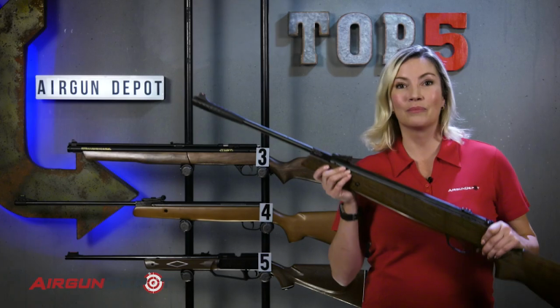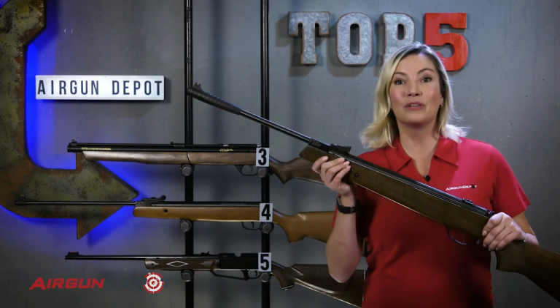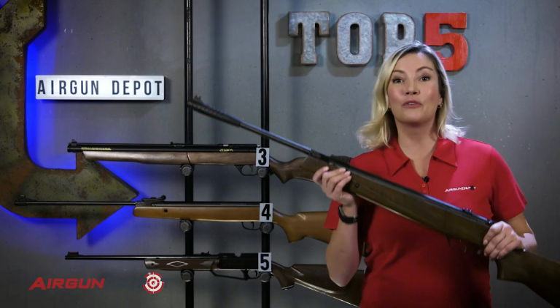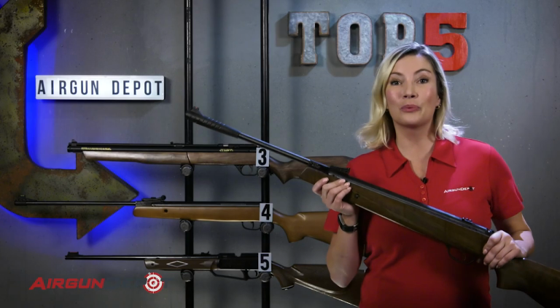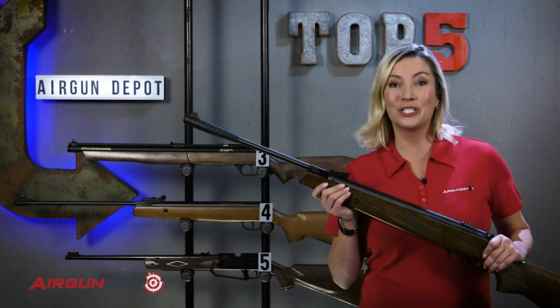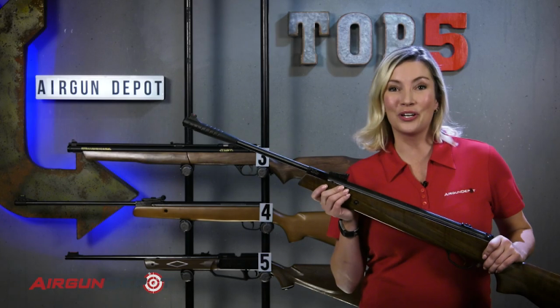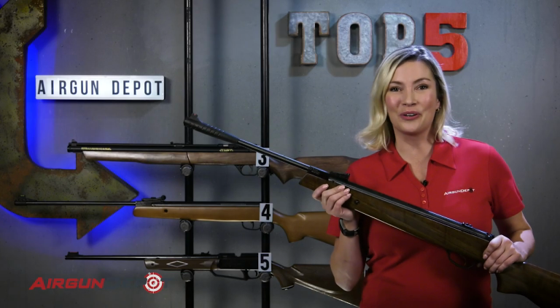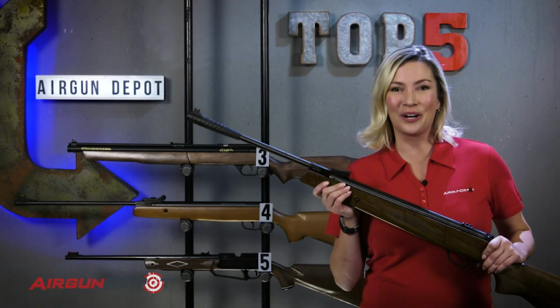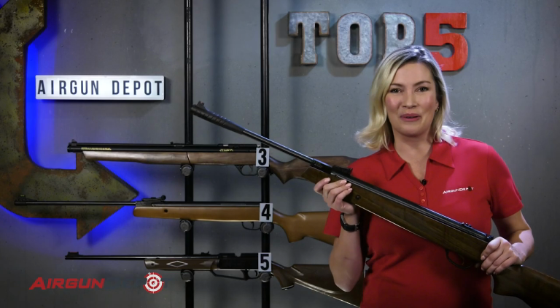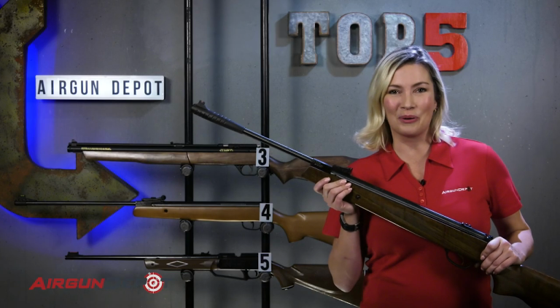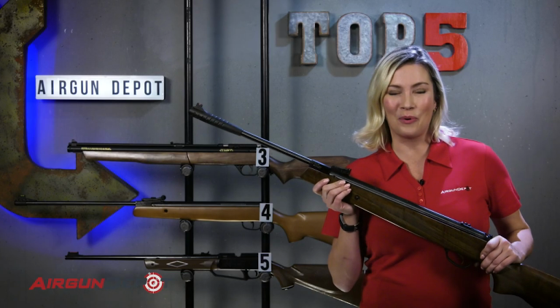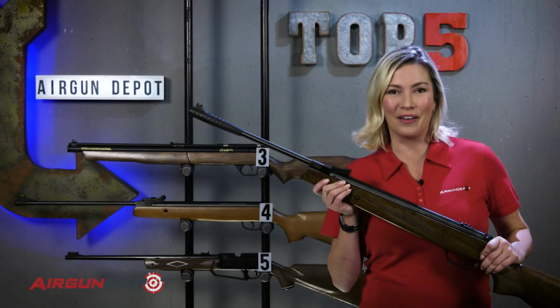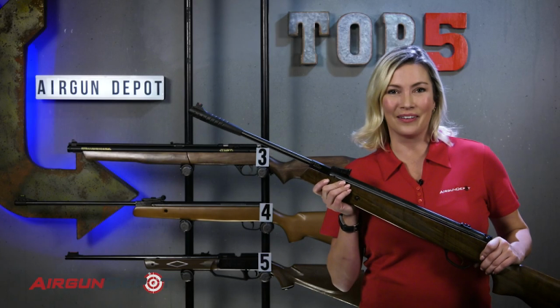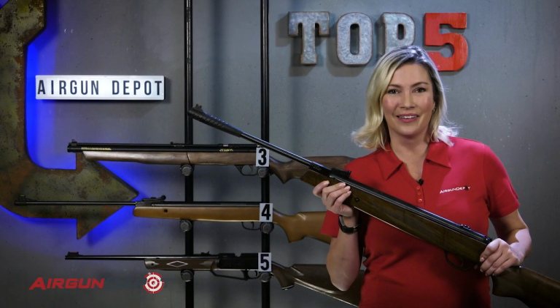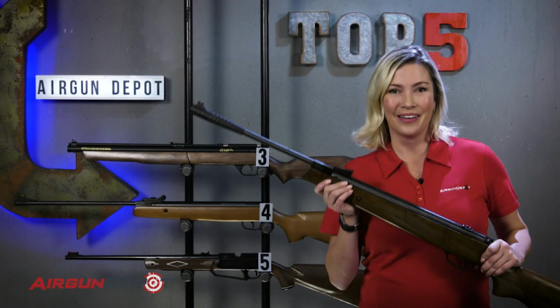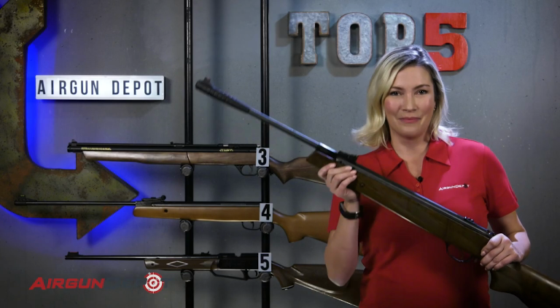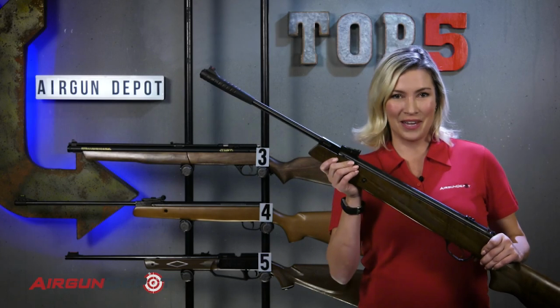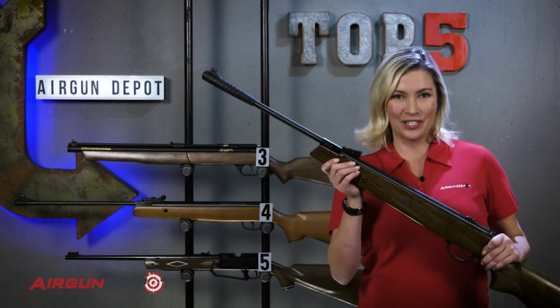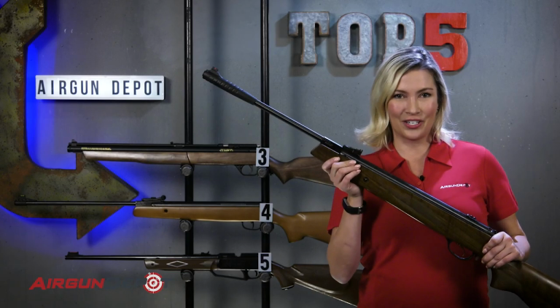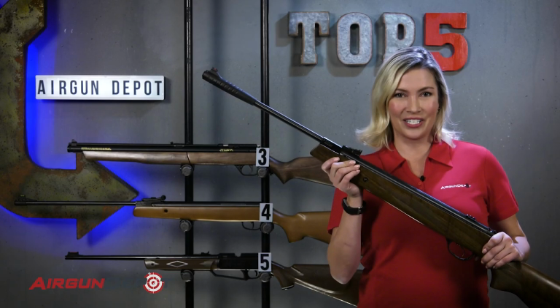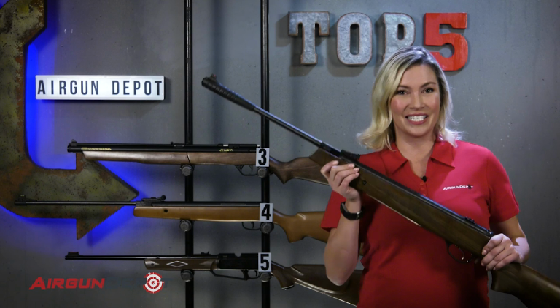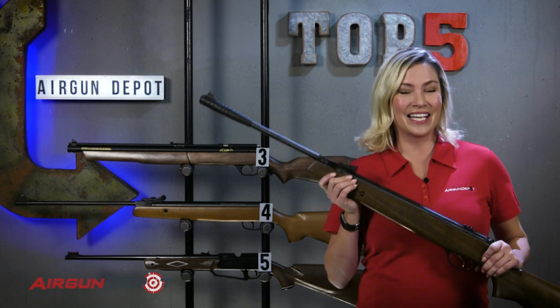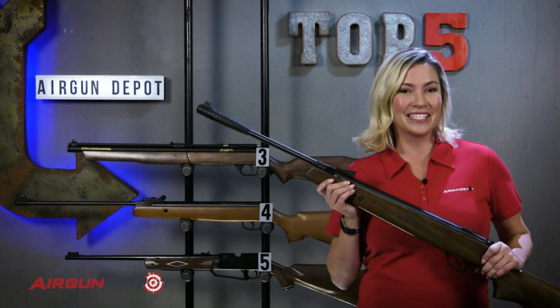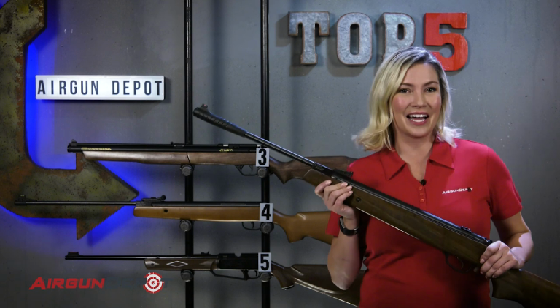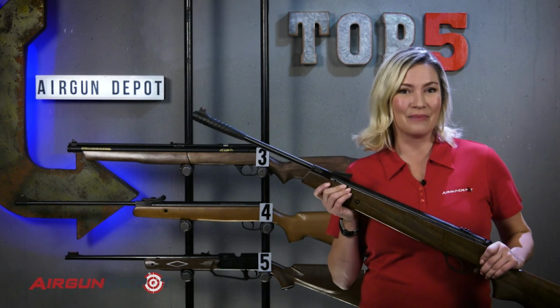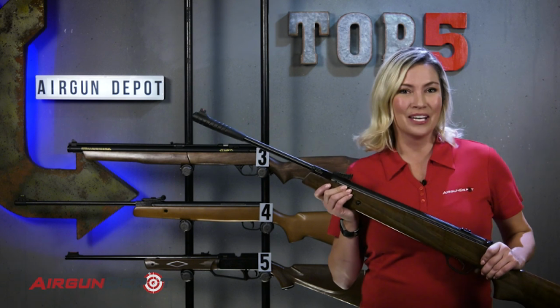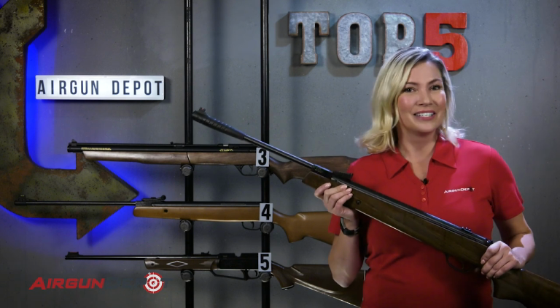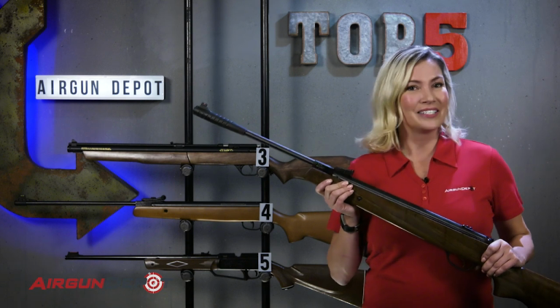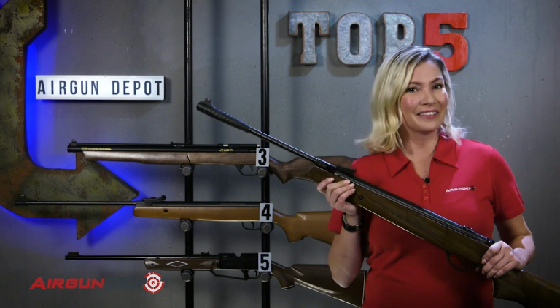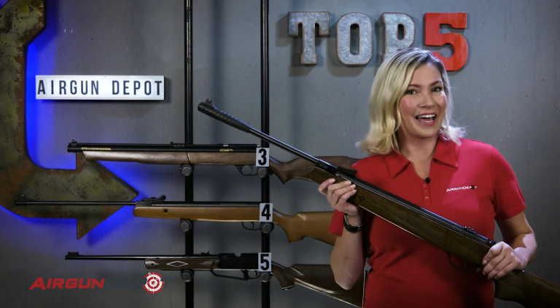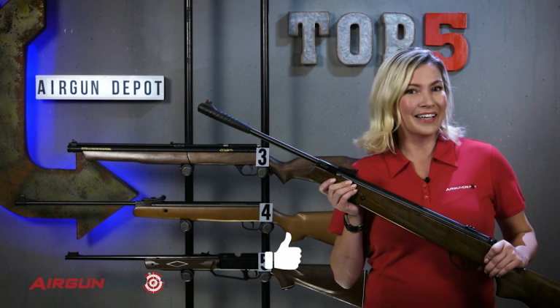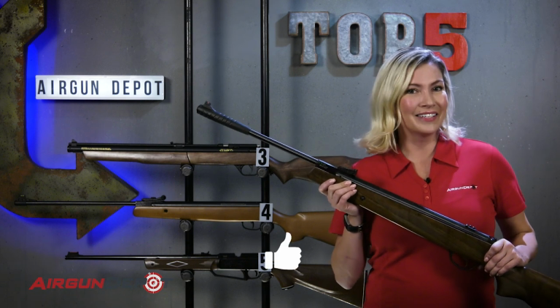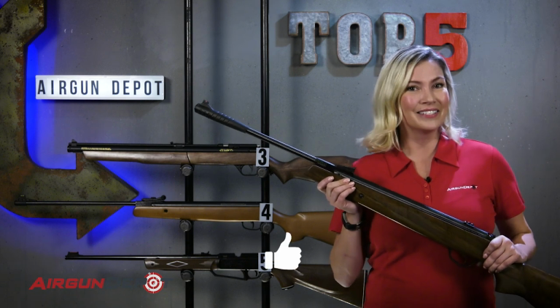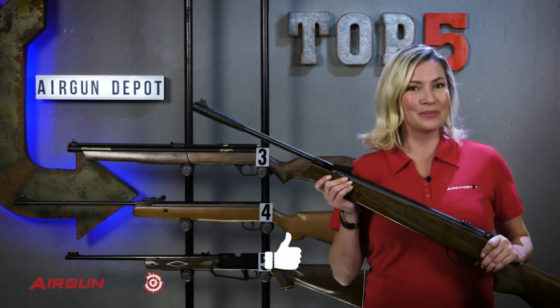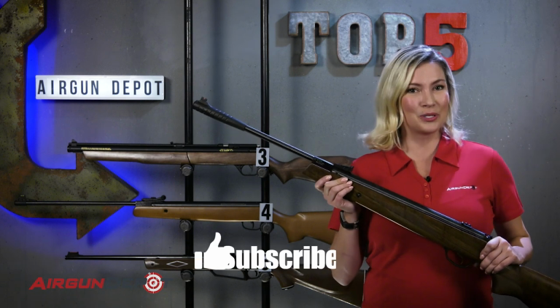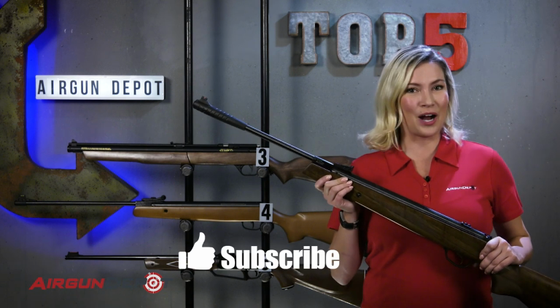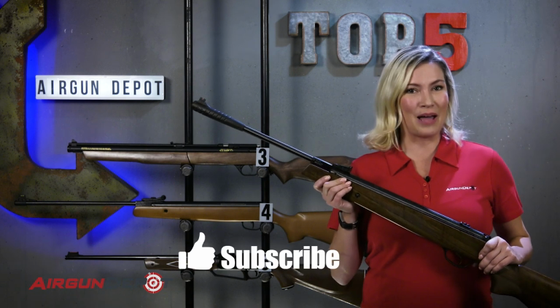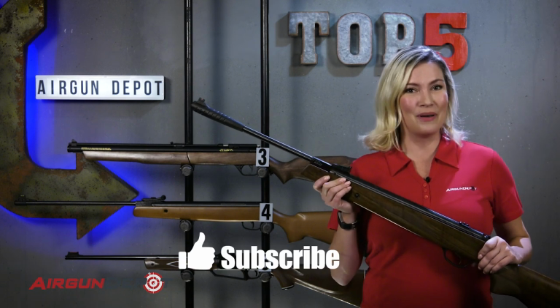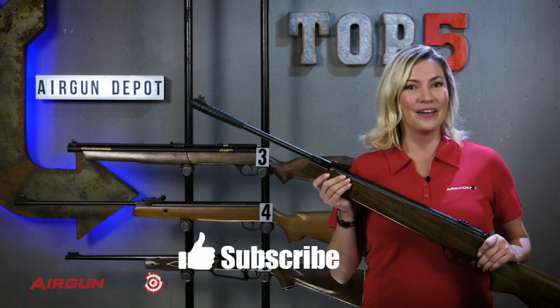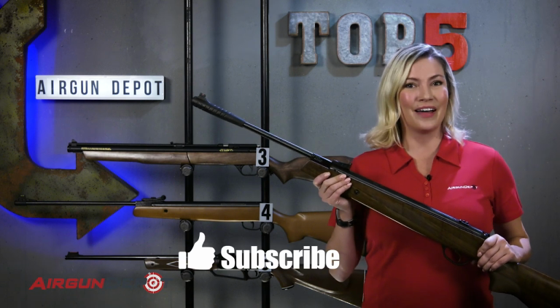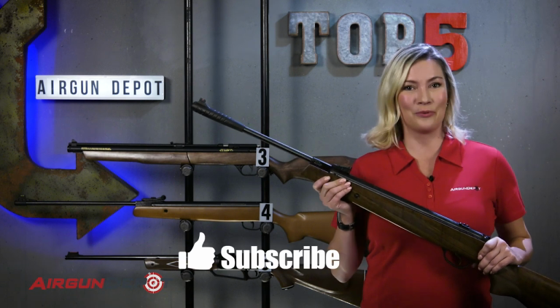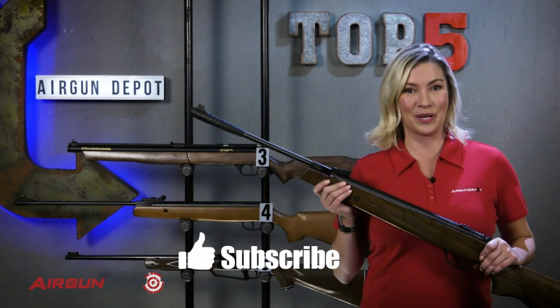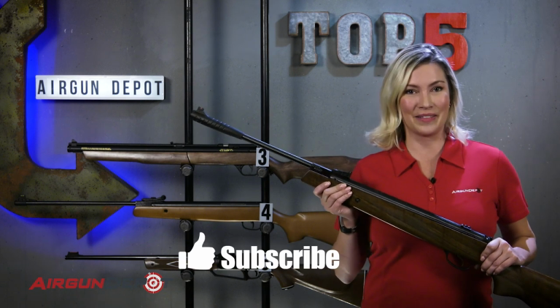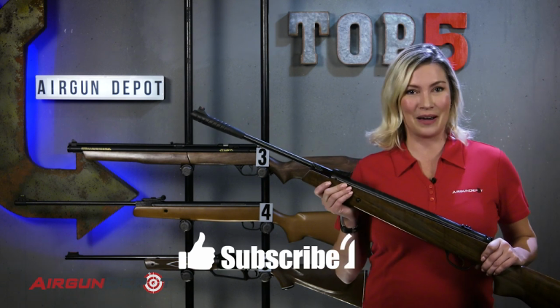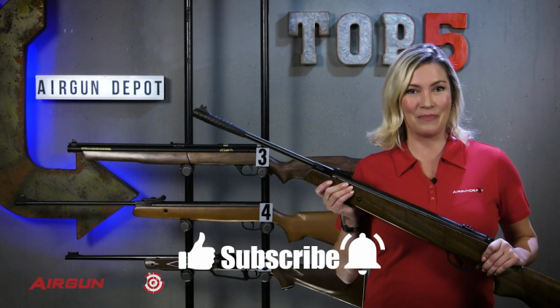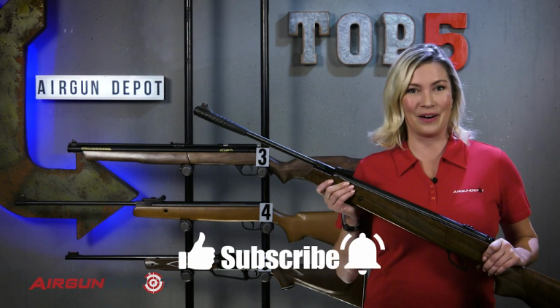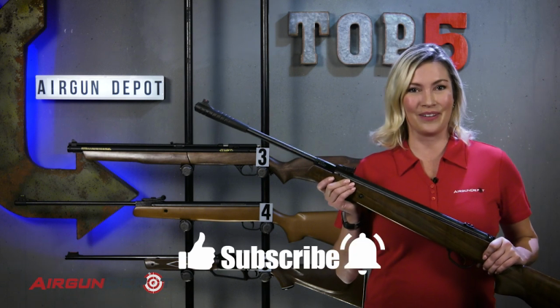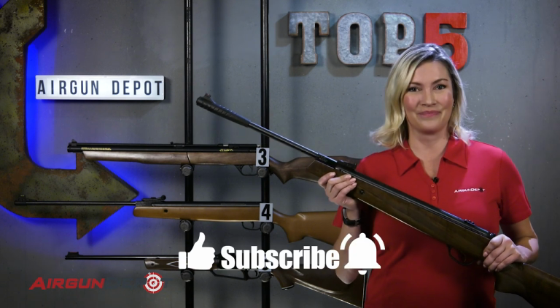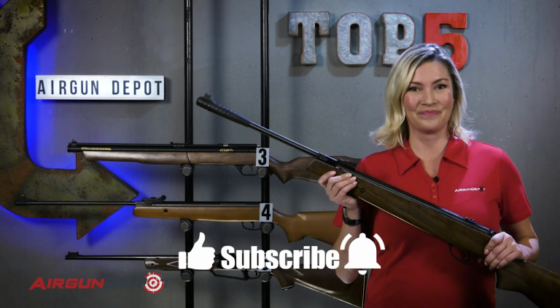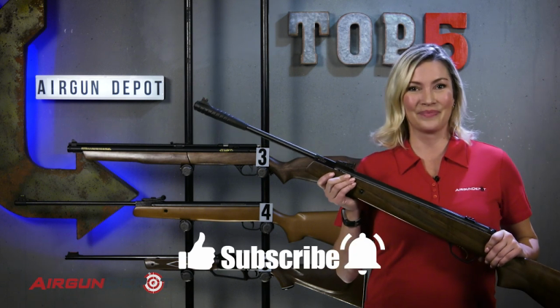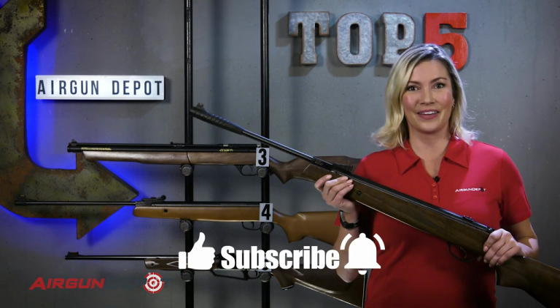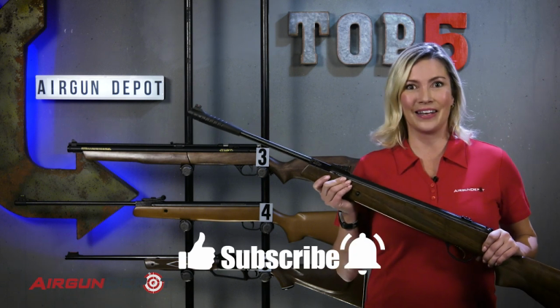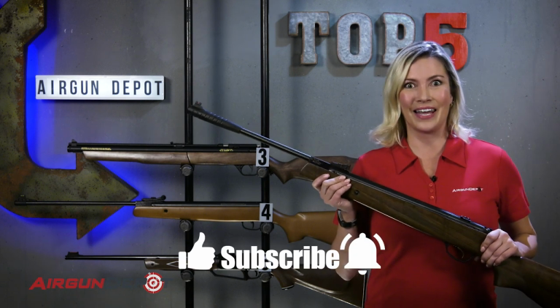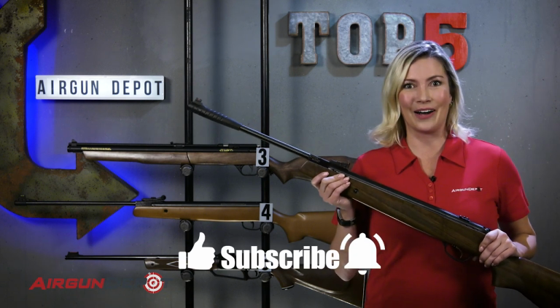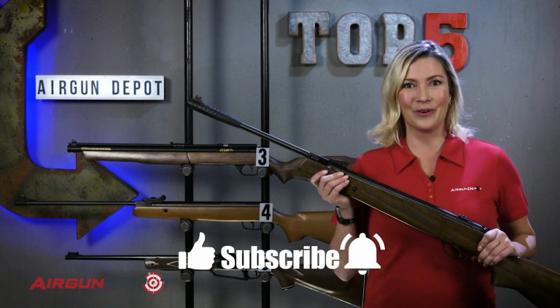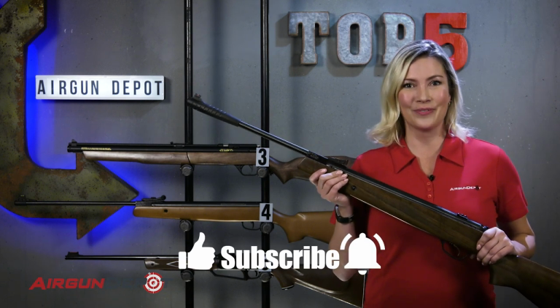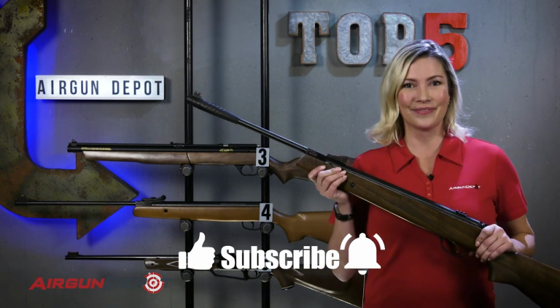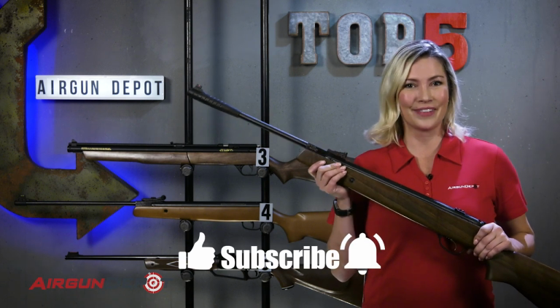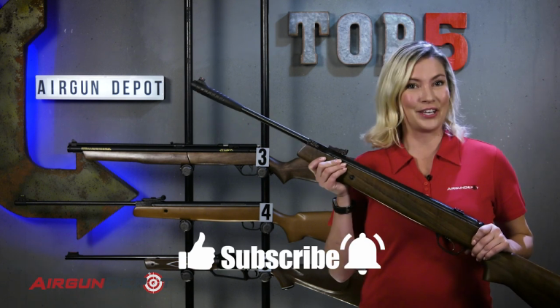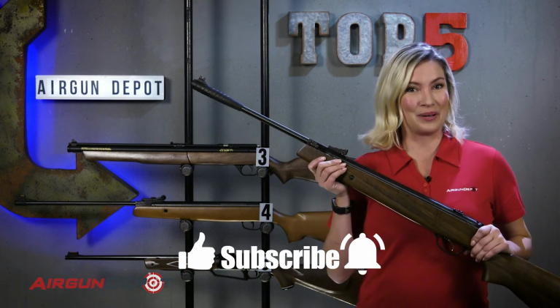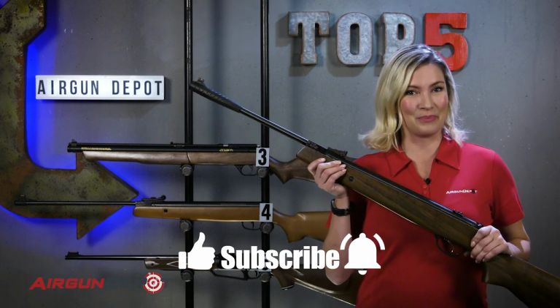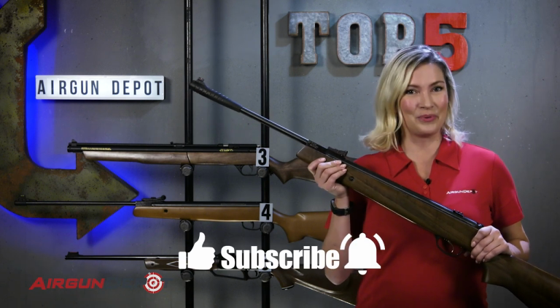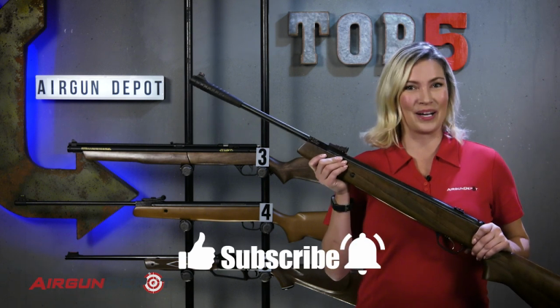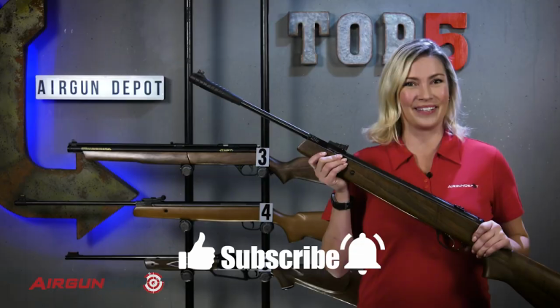Before we show you our number one, make sure to take time to like, subscribe, and ring that bell. And now, the number one.